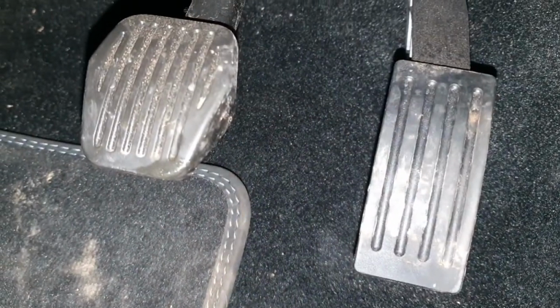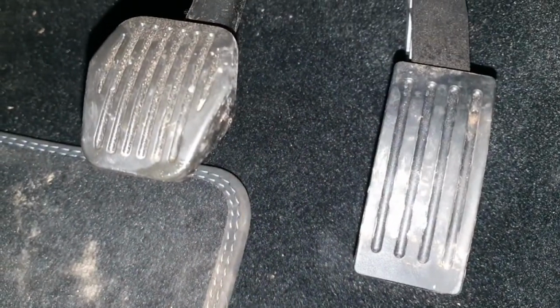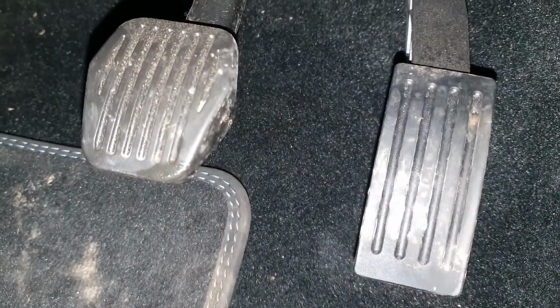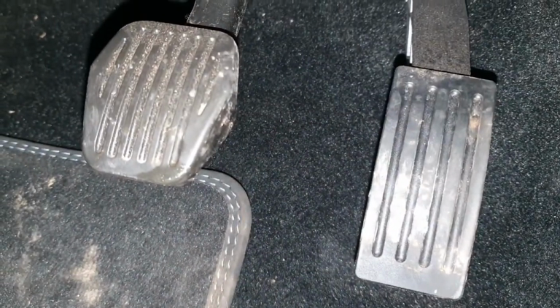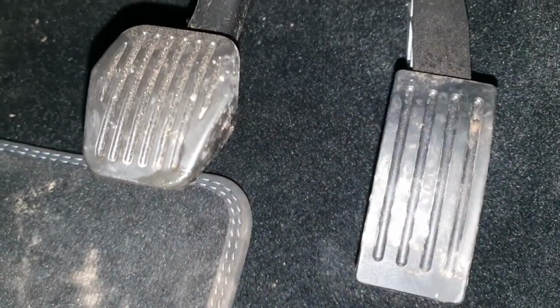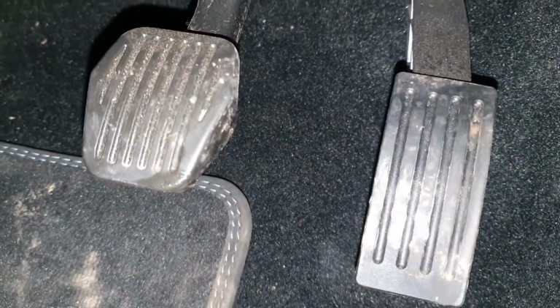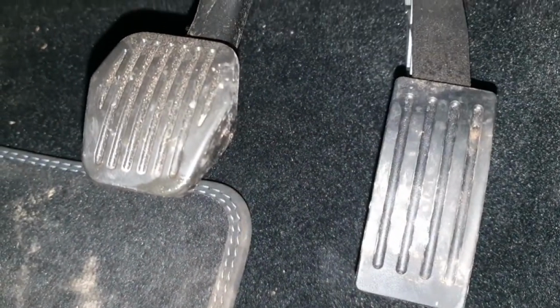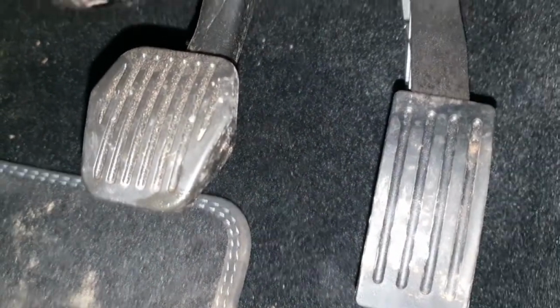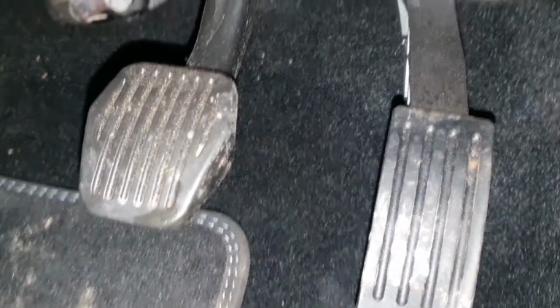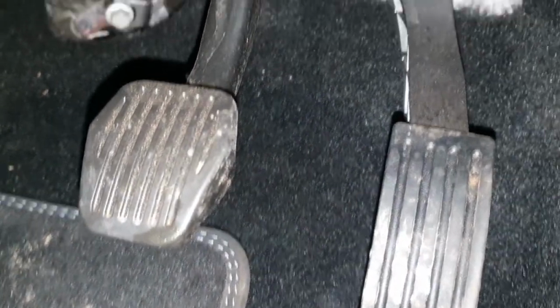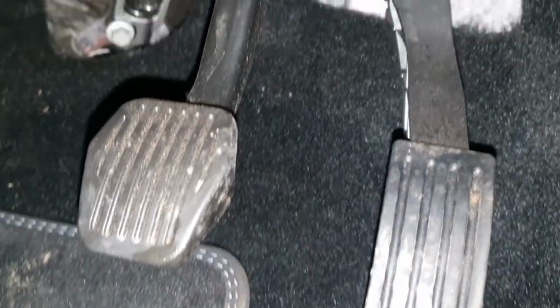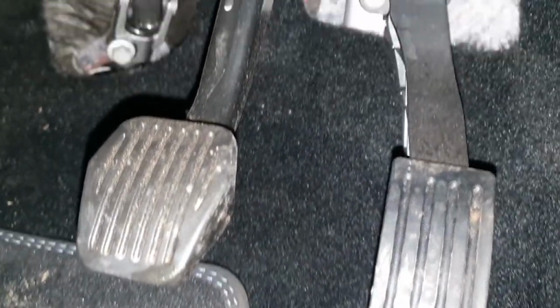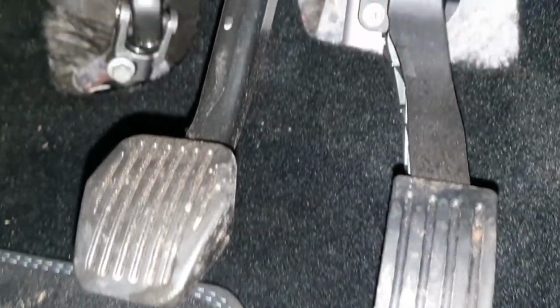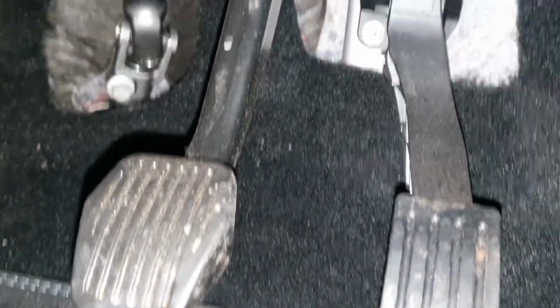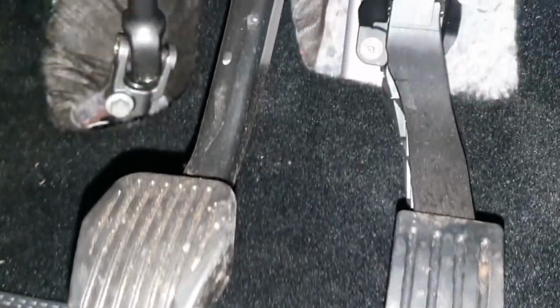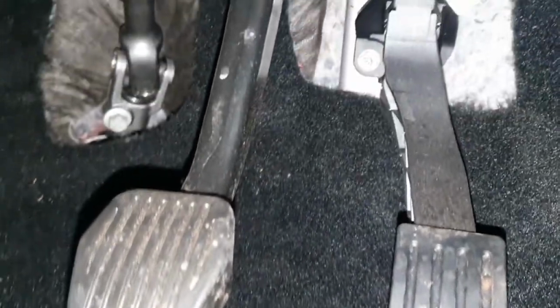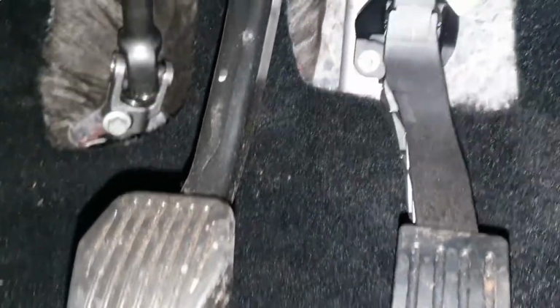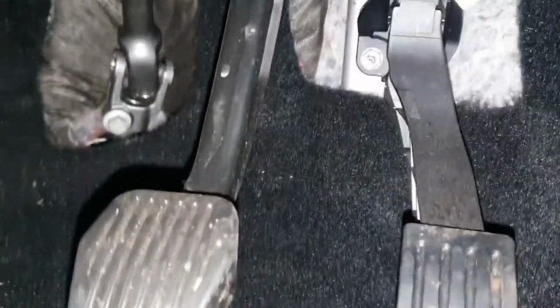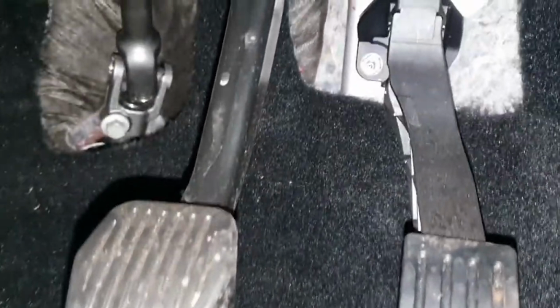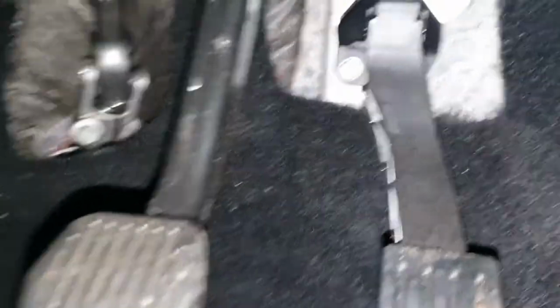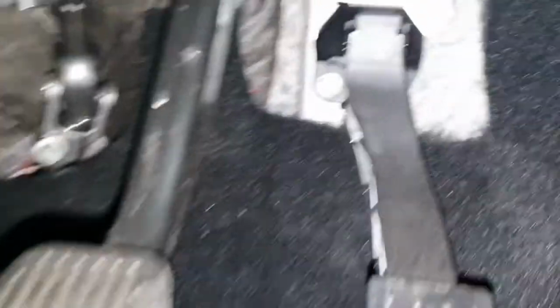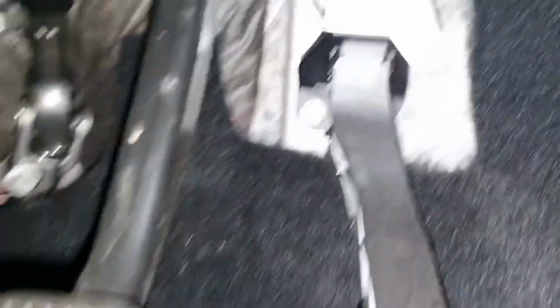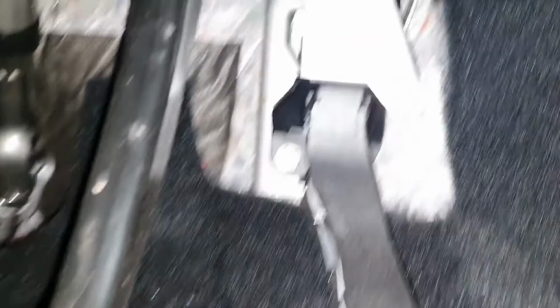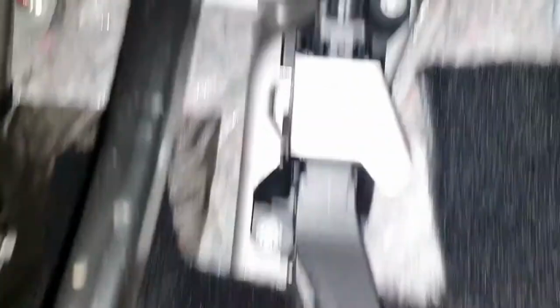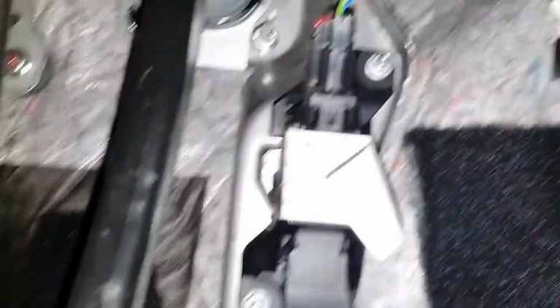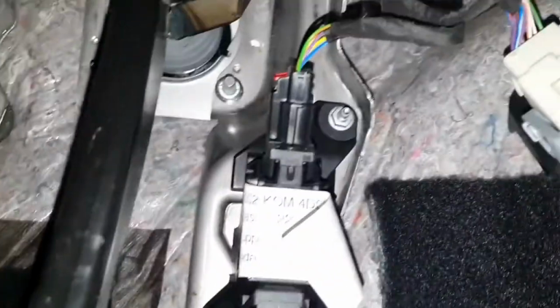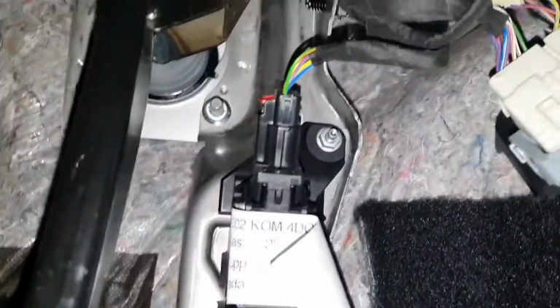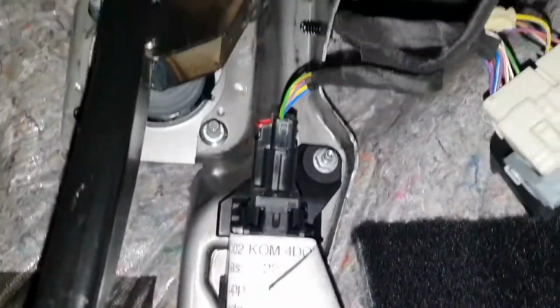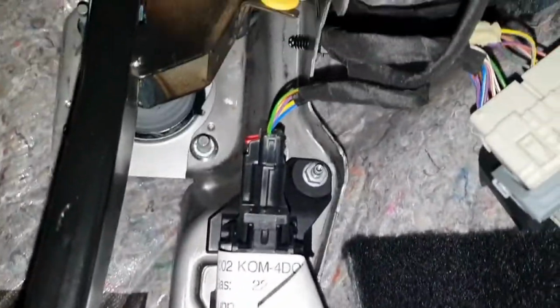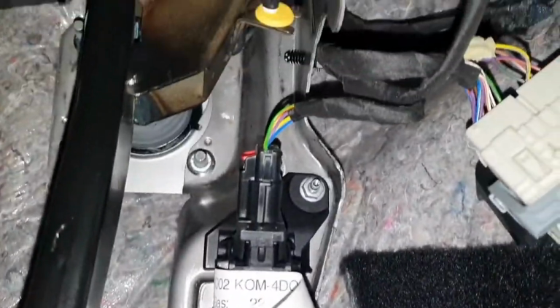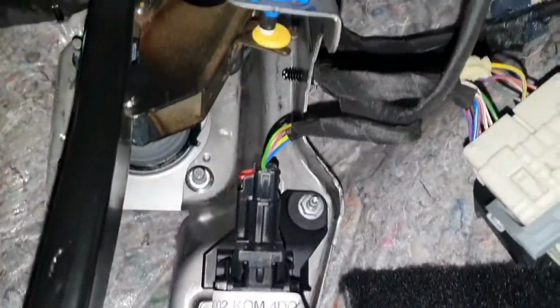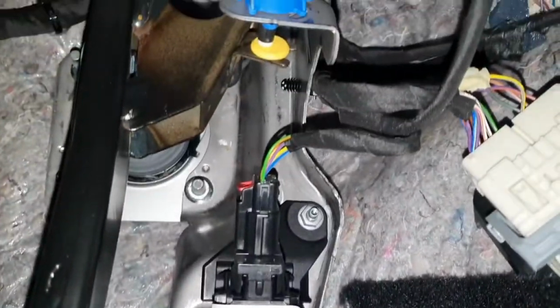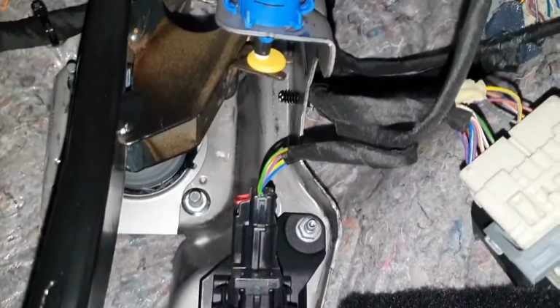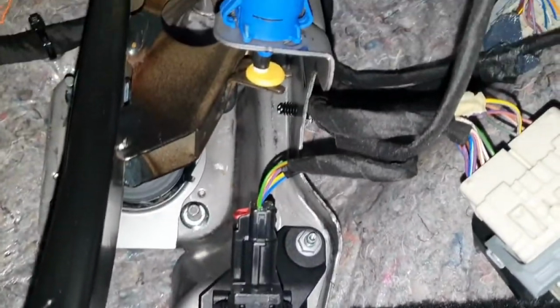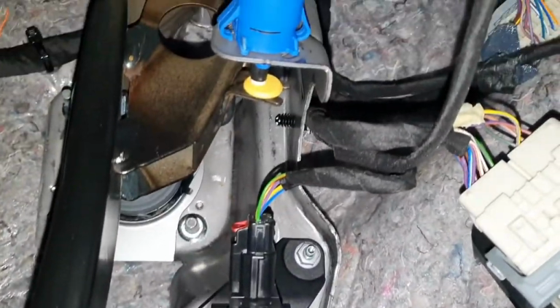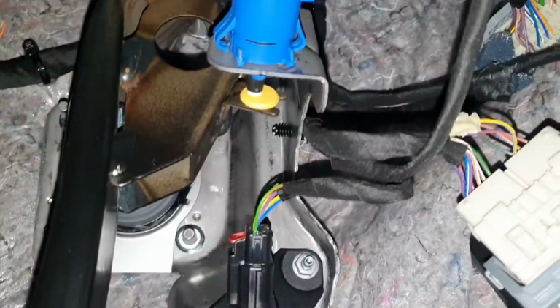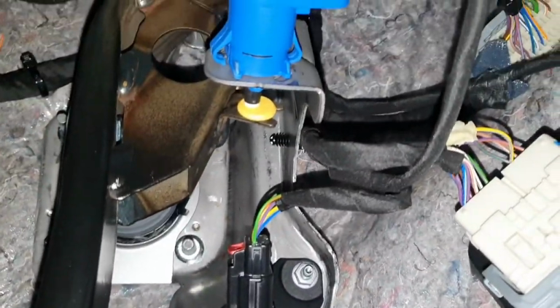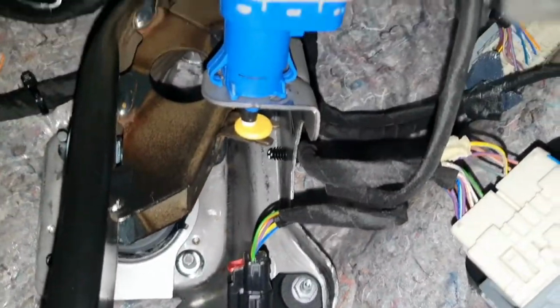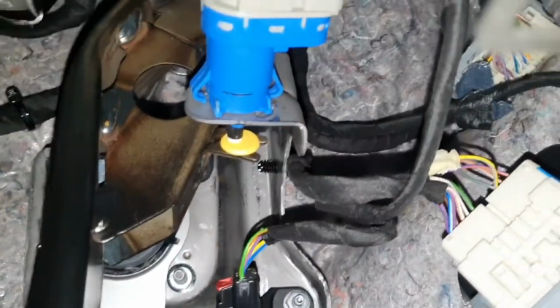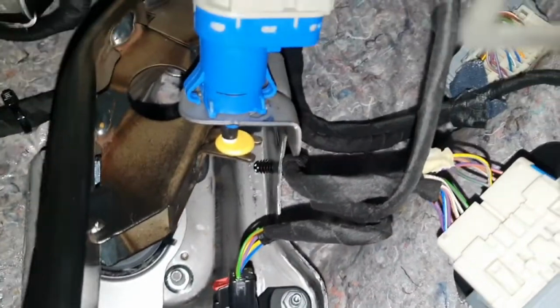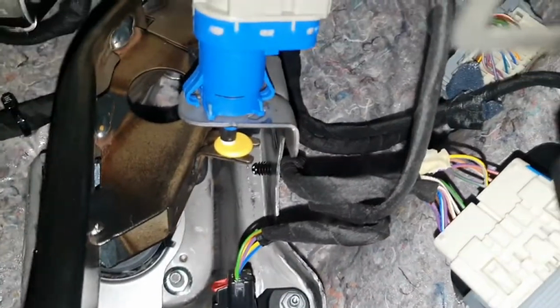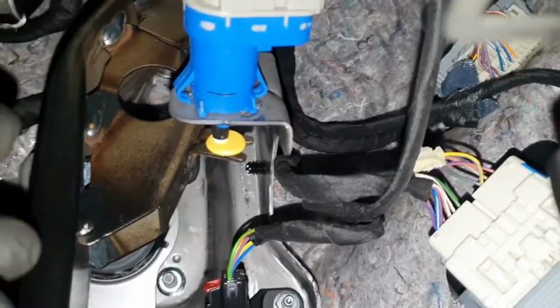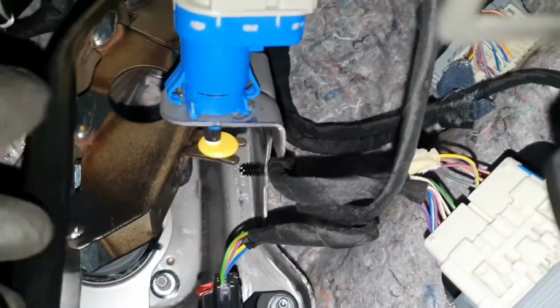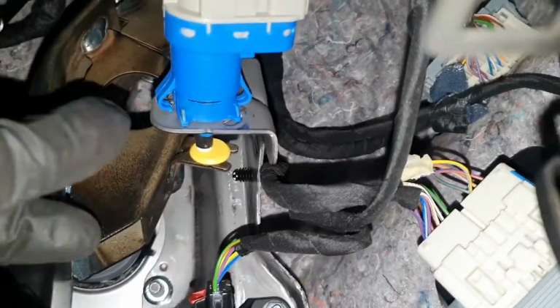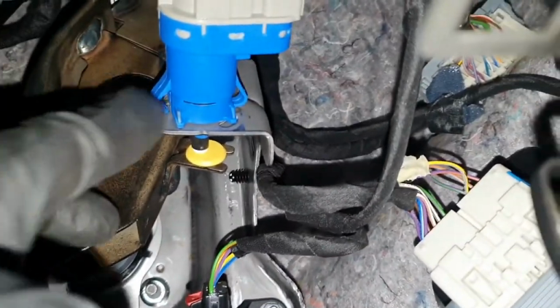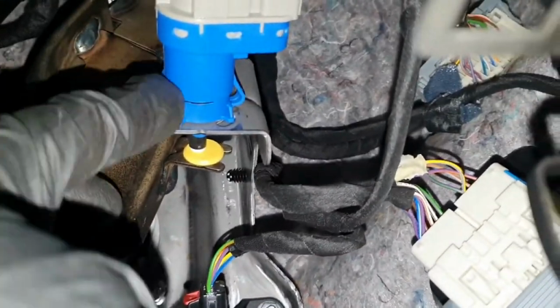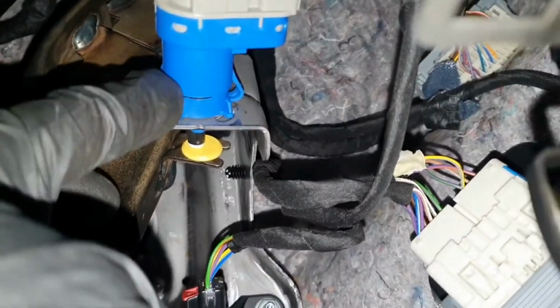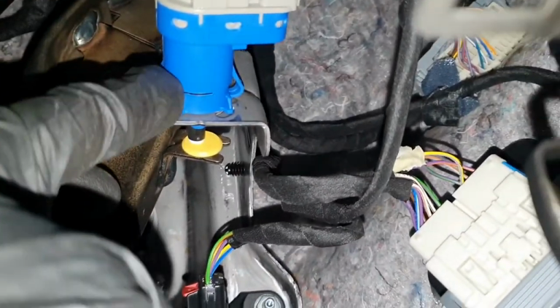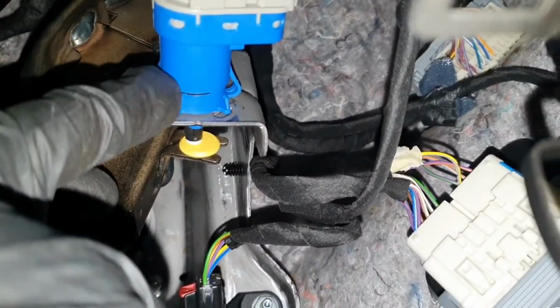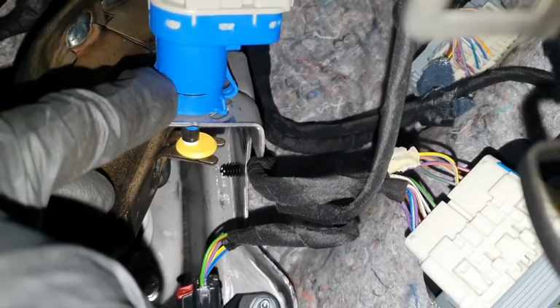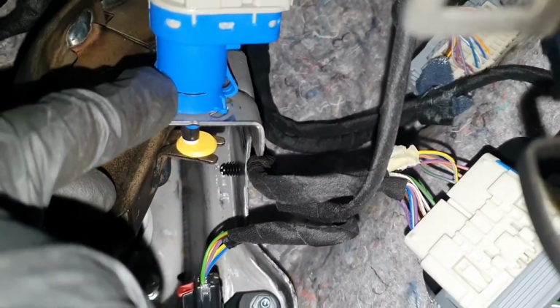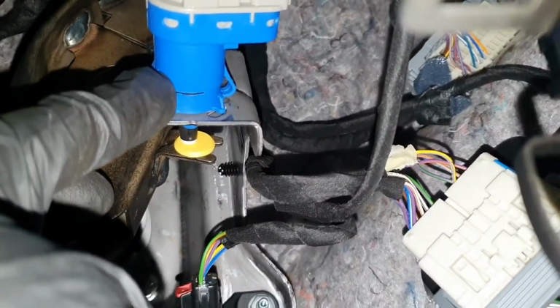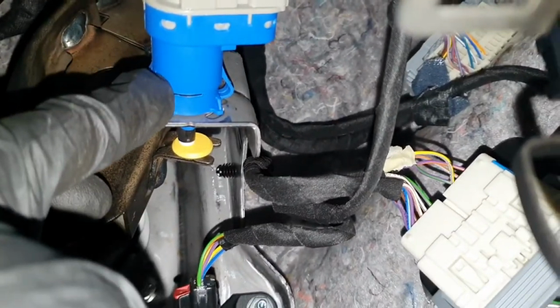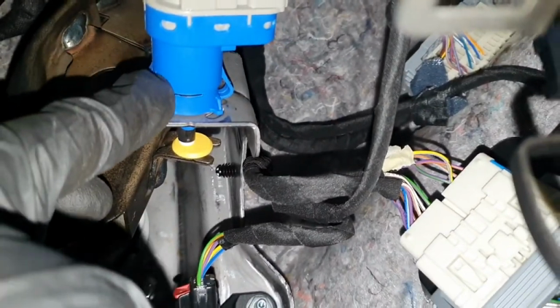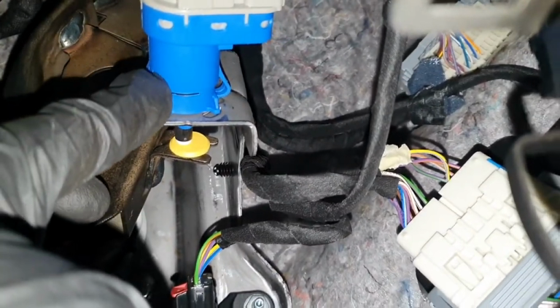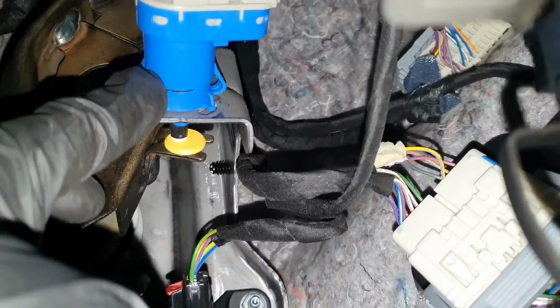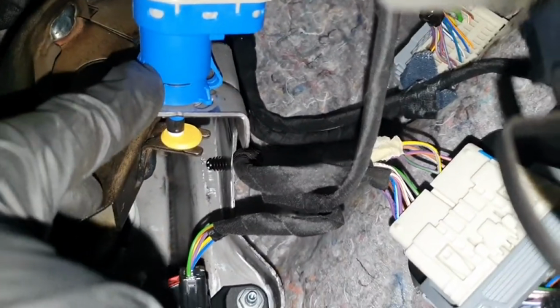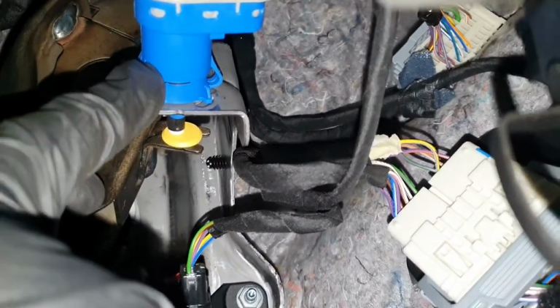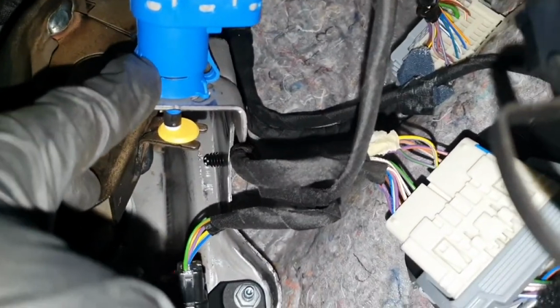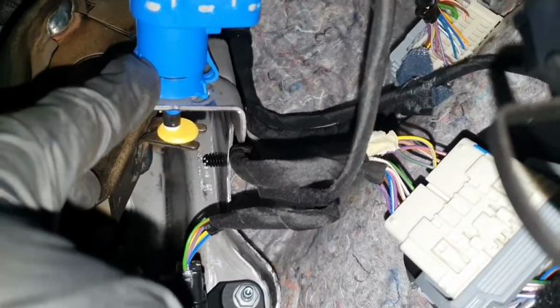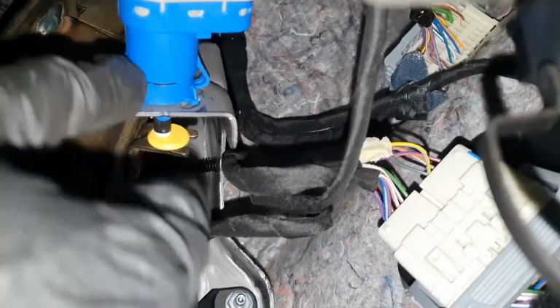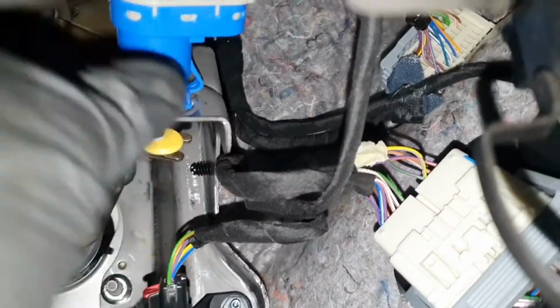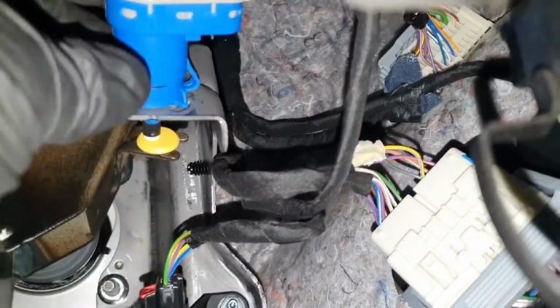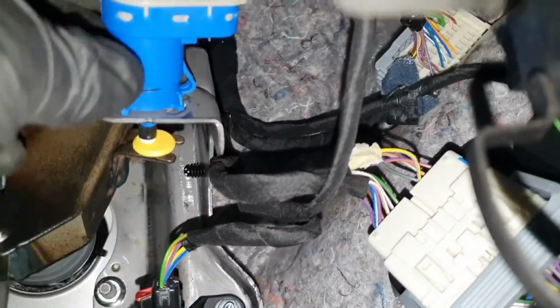Just come underneath the dashboard — you can see there the pedals. I look up this switch here; this is the brake pedal position switch.